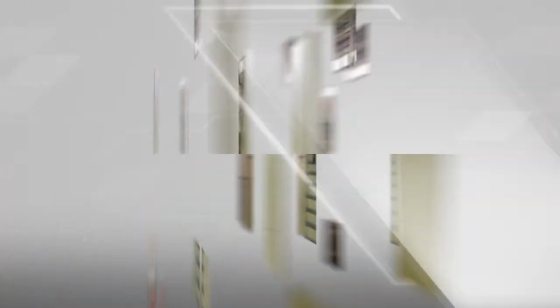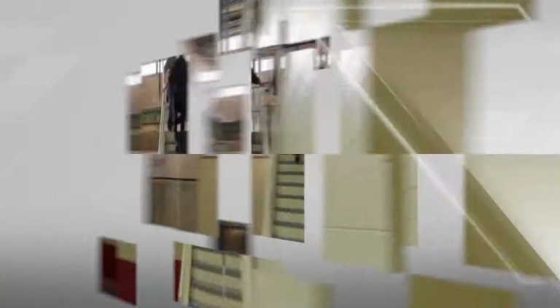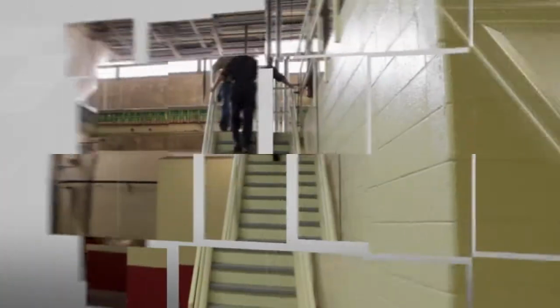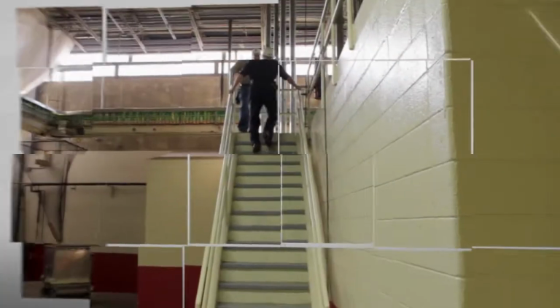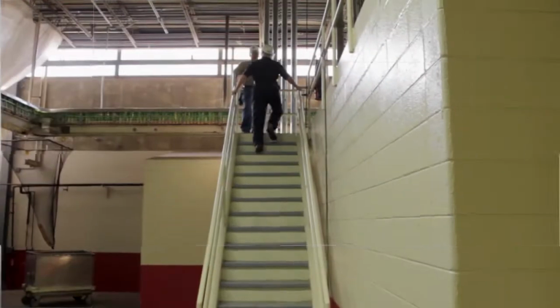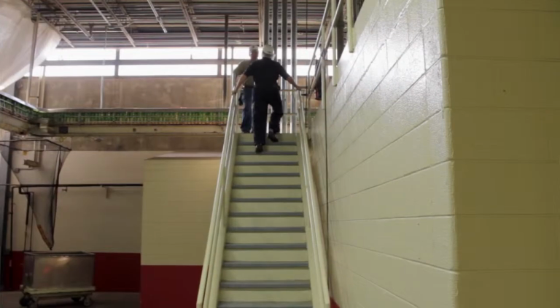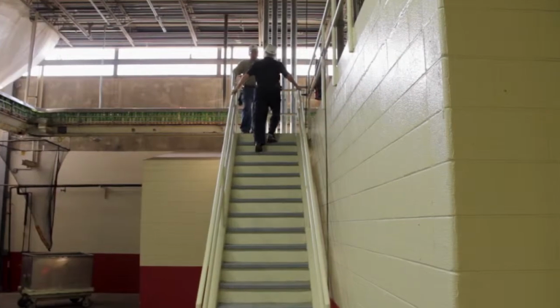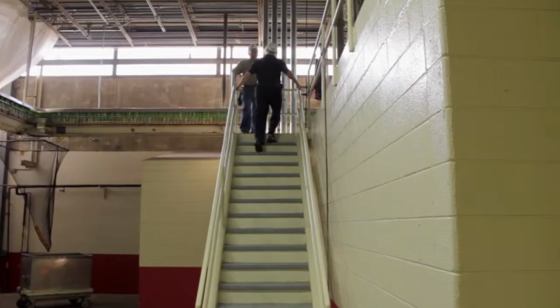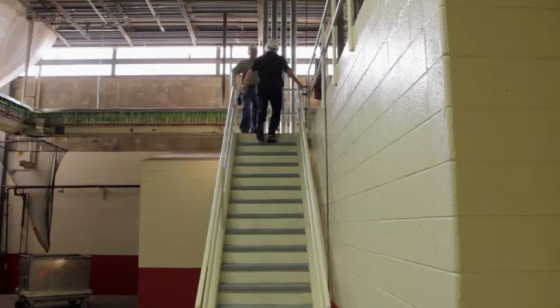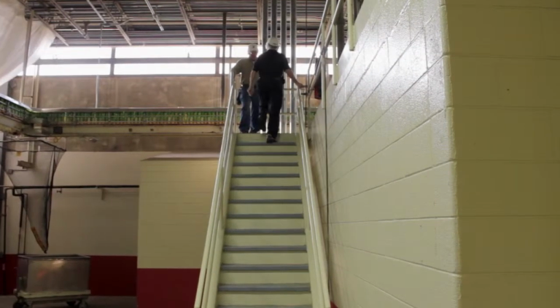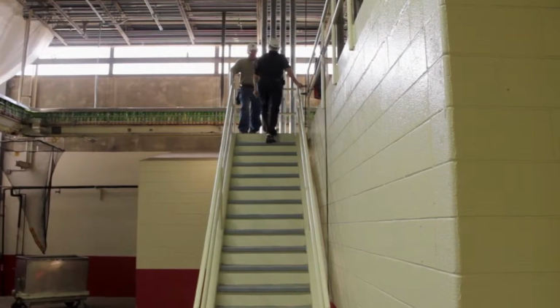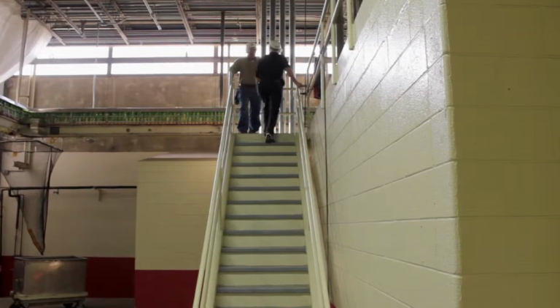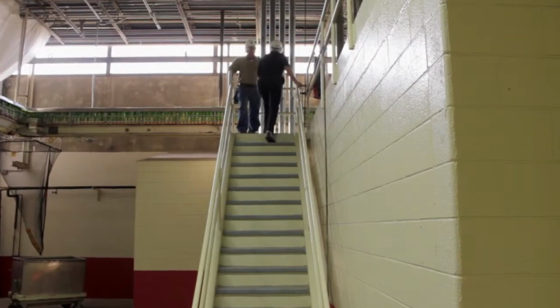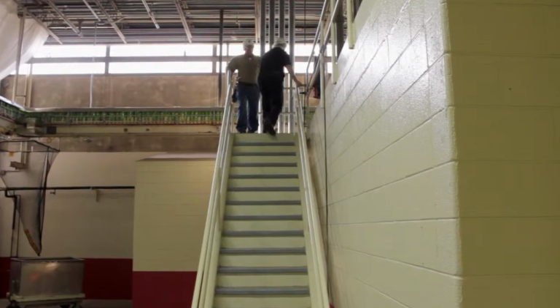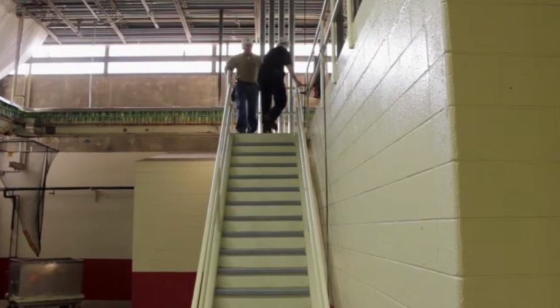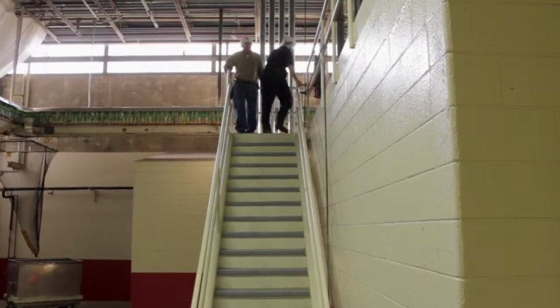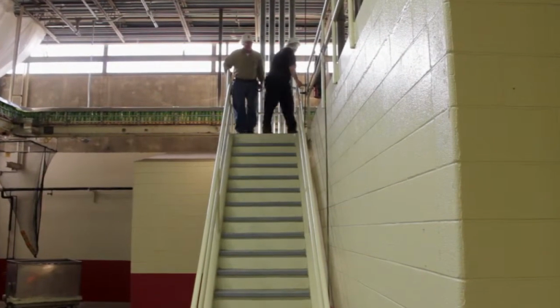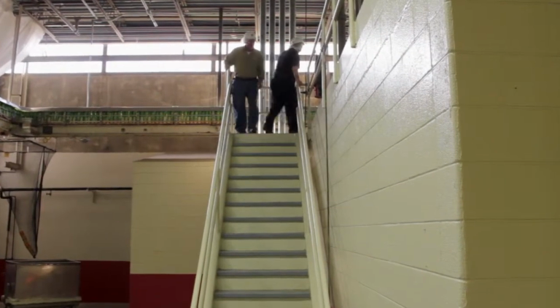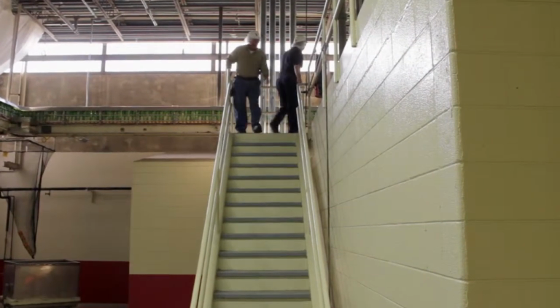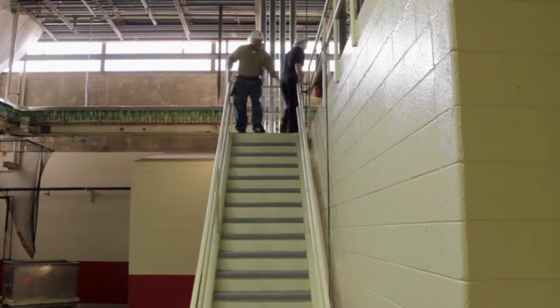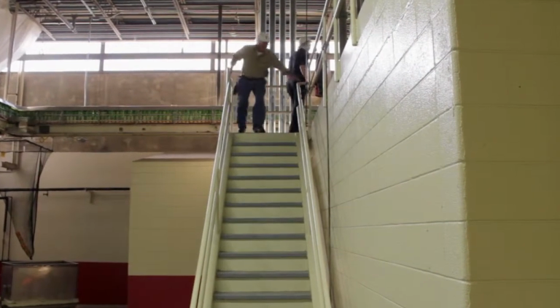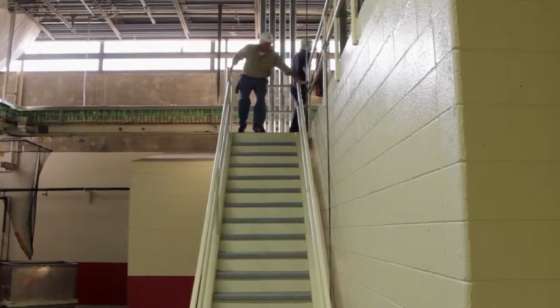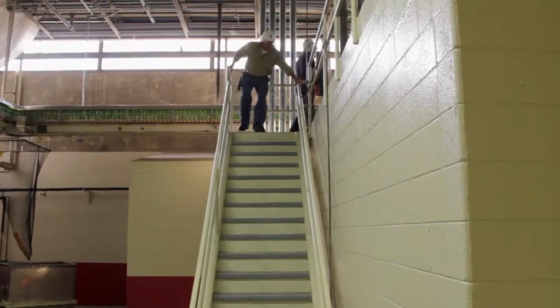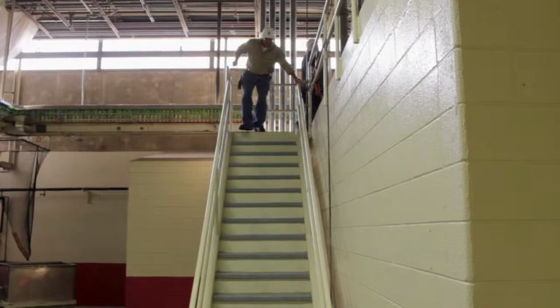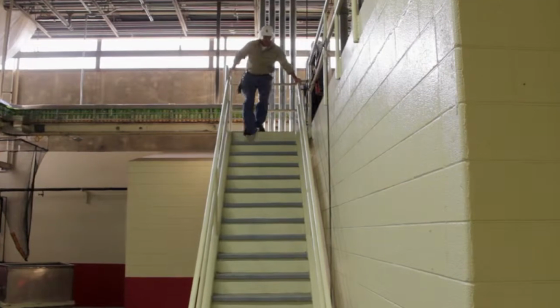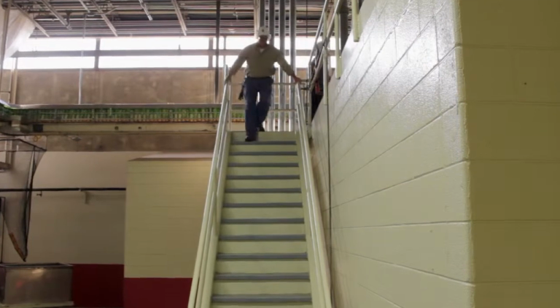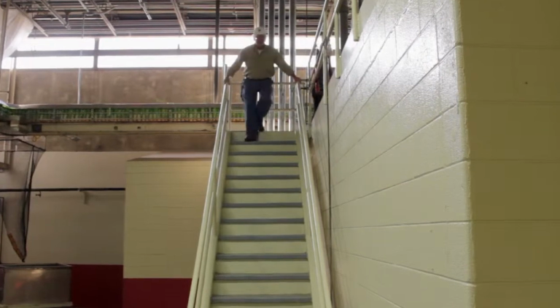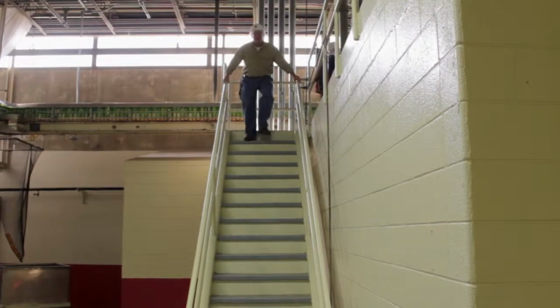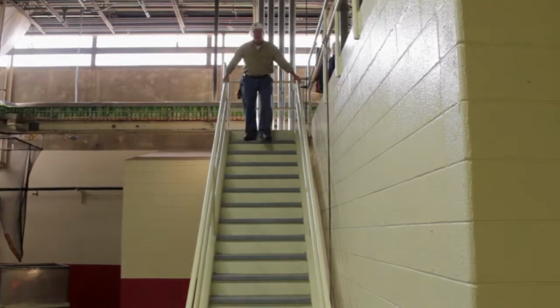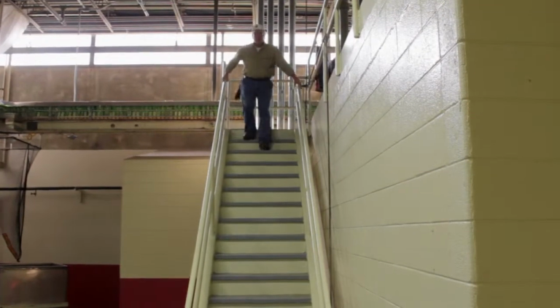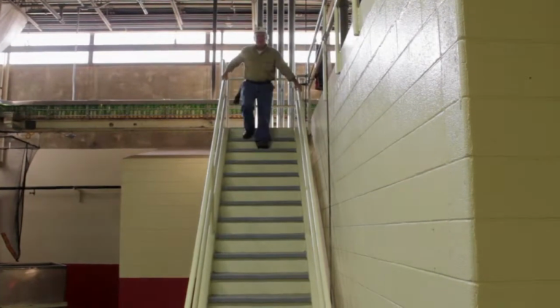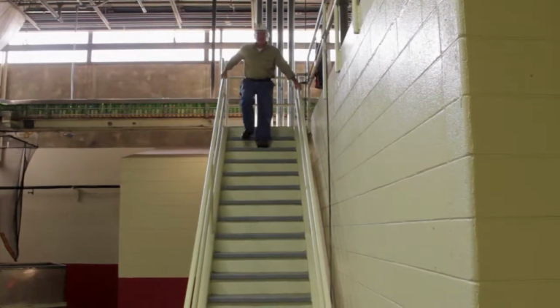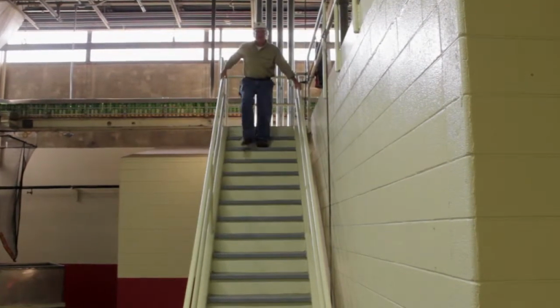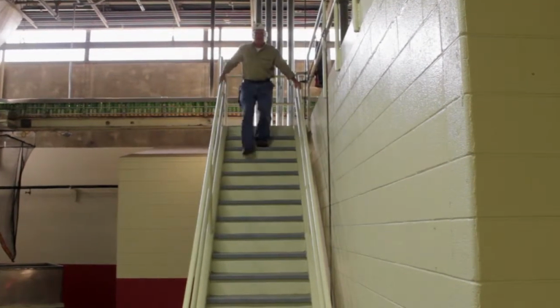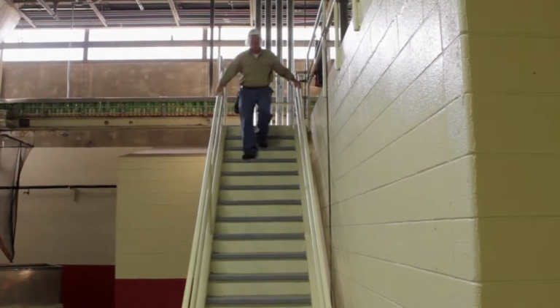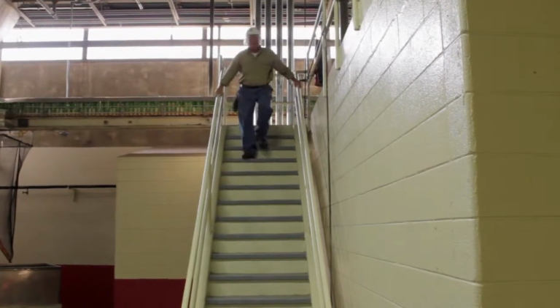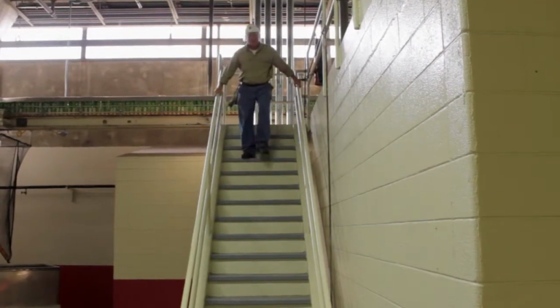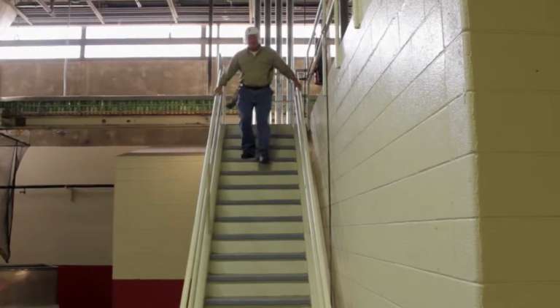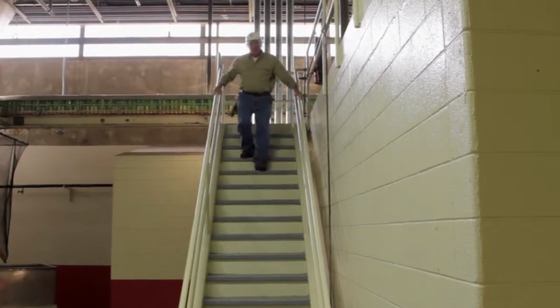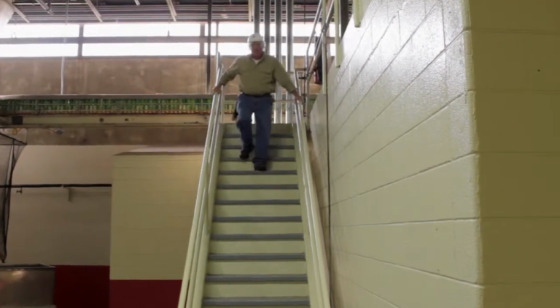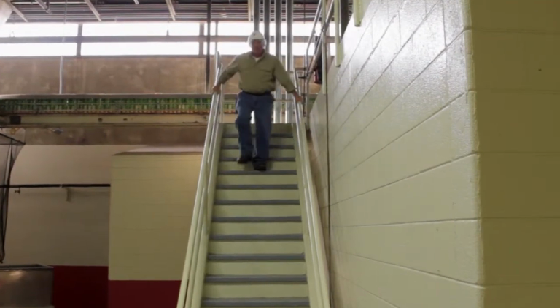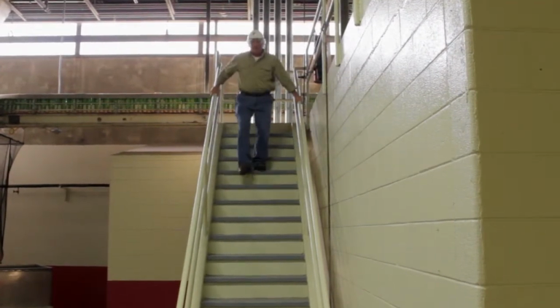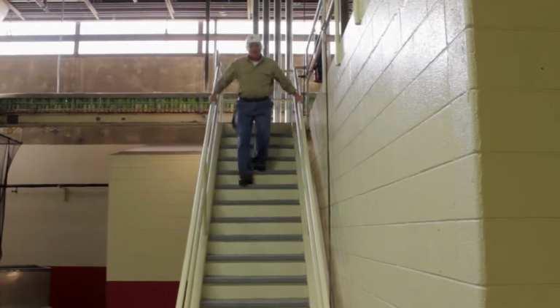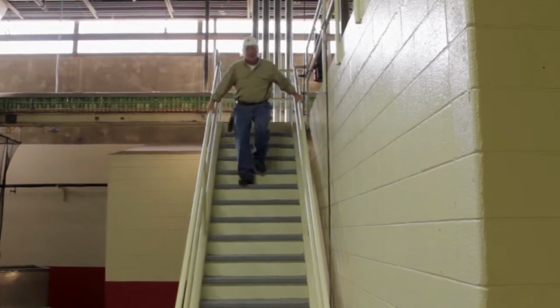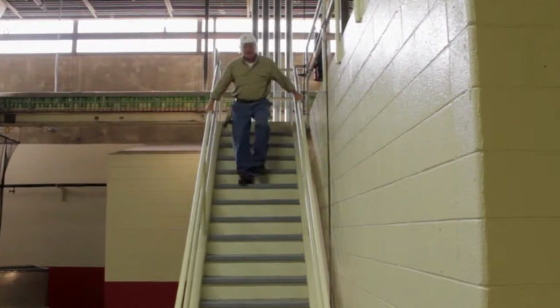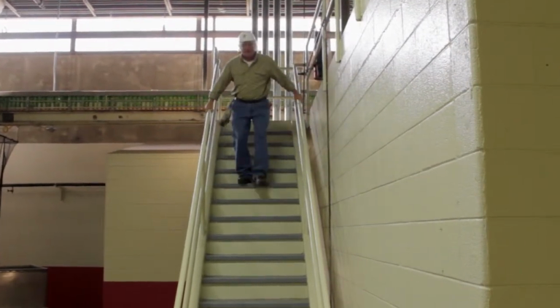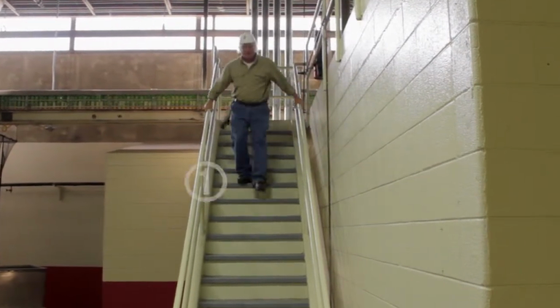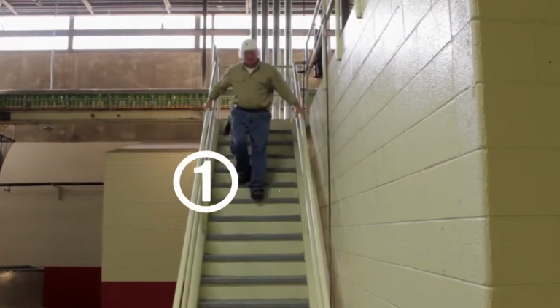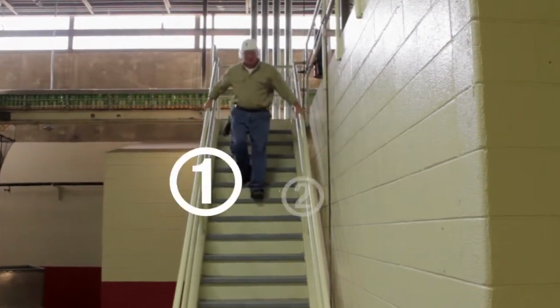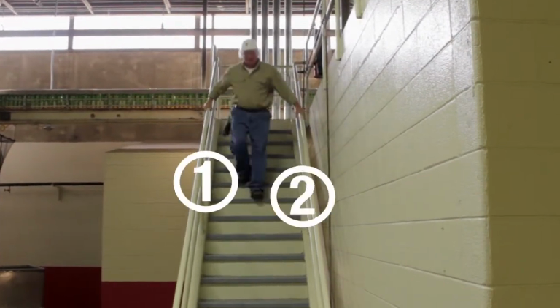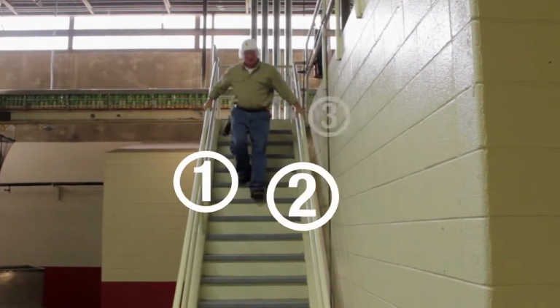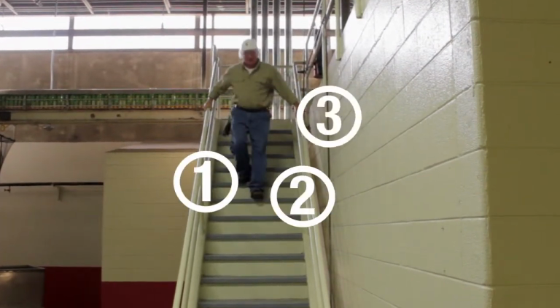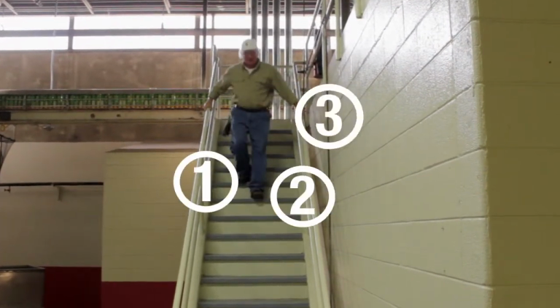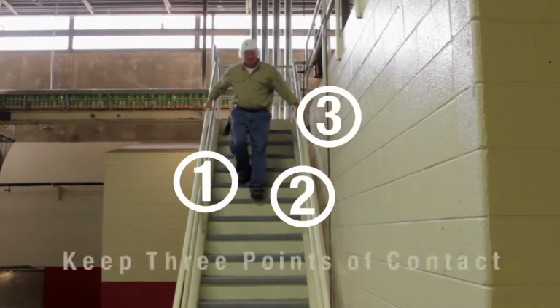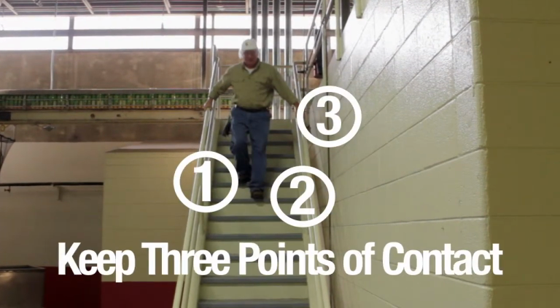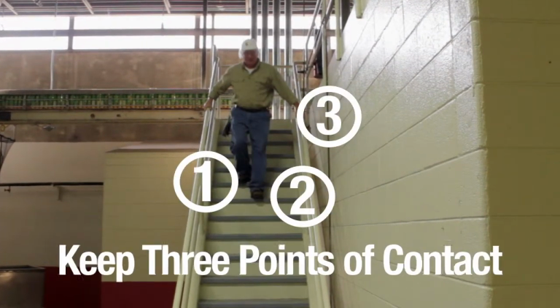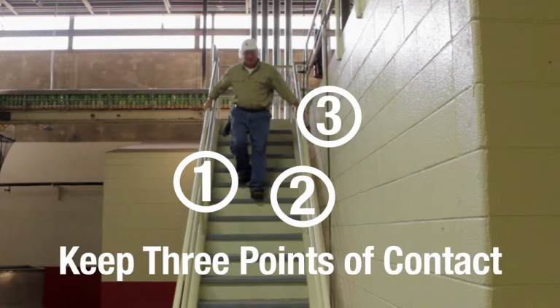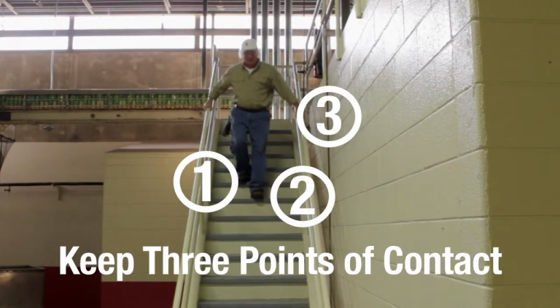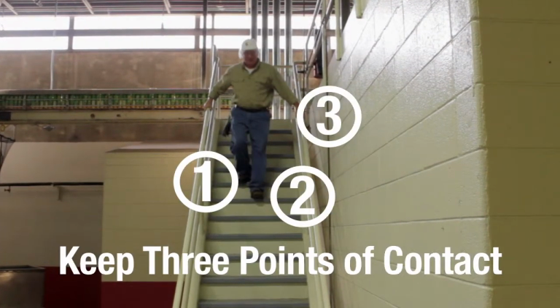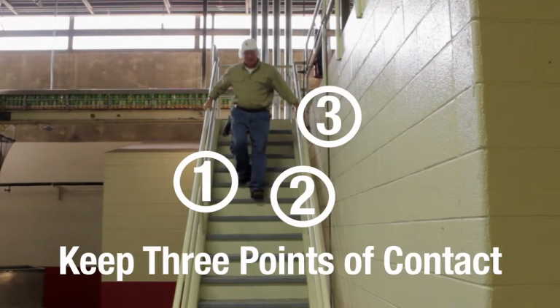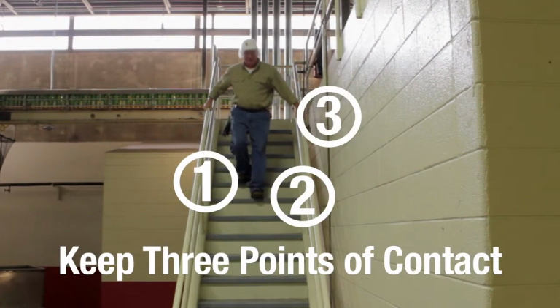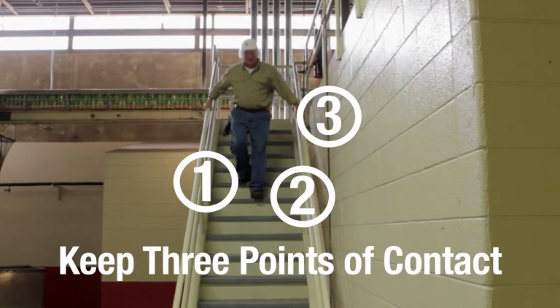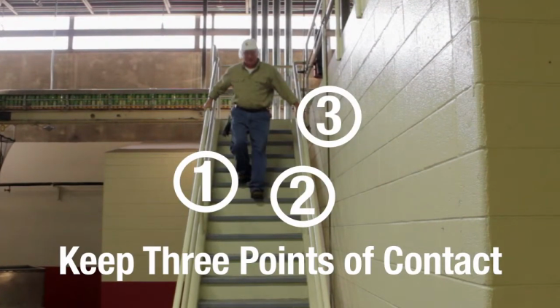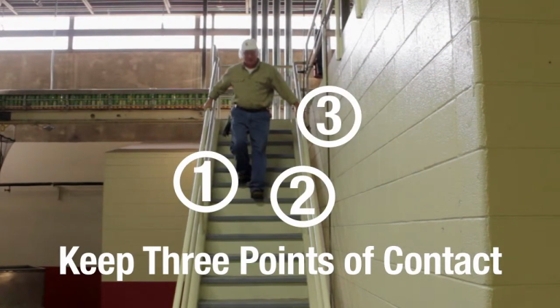To prevent slips and falls, be sure to hold handrails when going up and down stairs. You should keep three points of contact at all times.